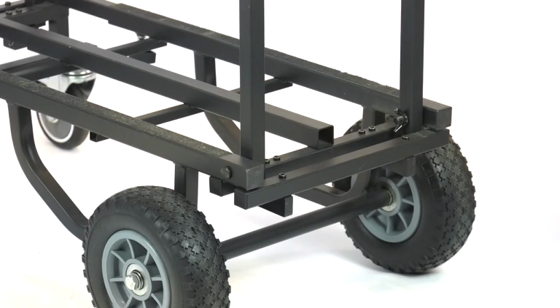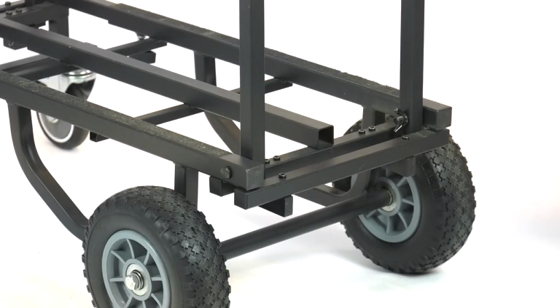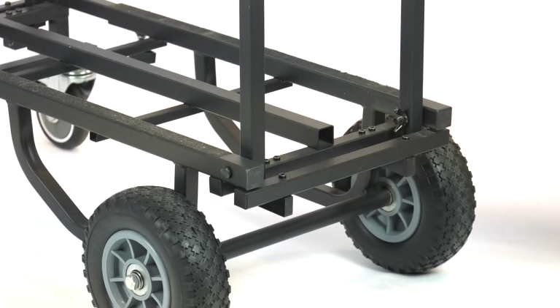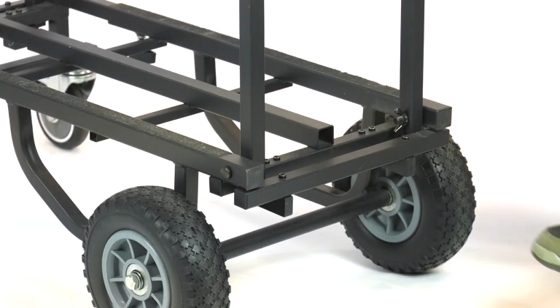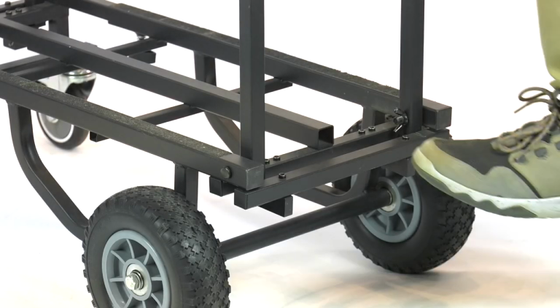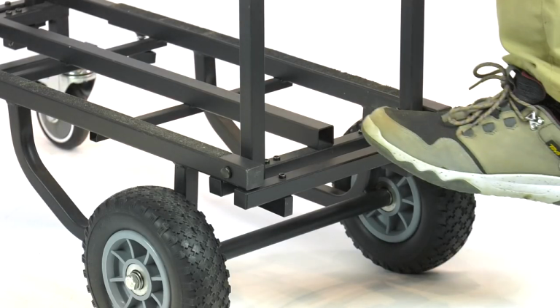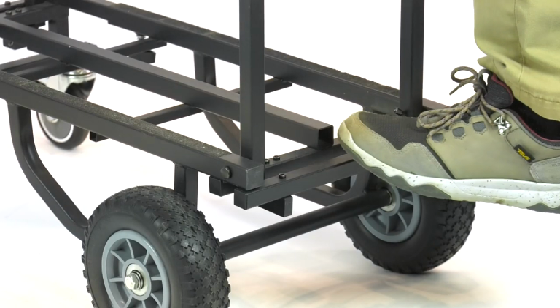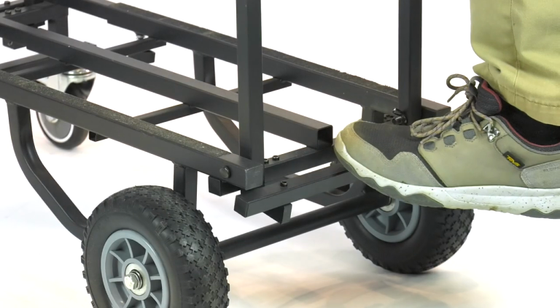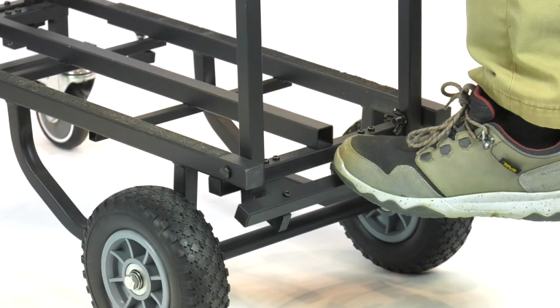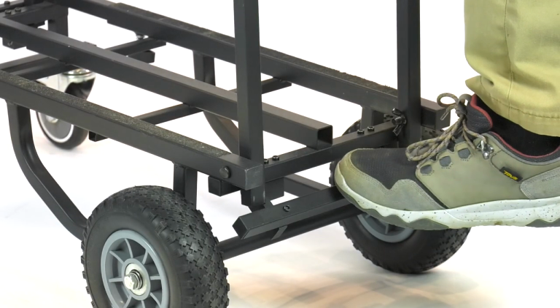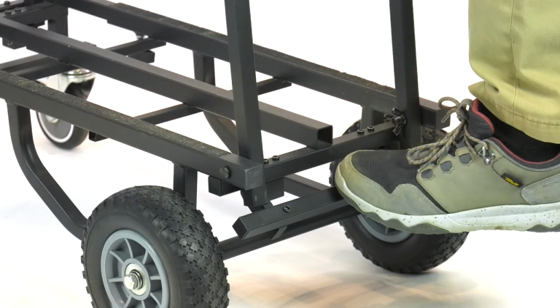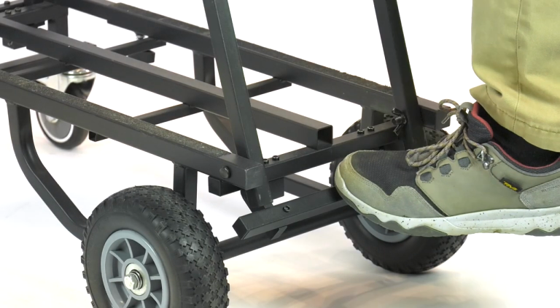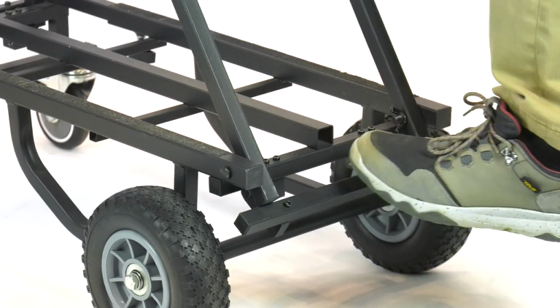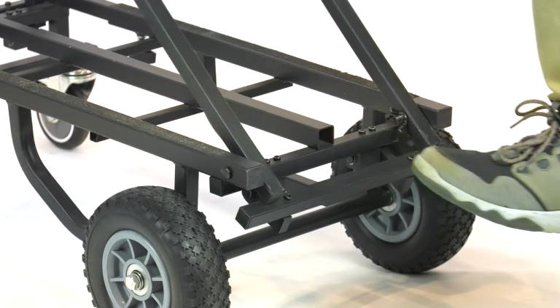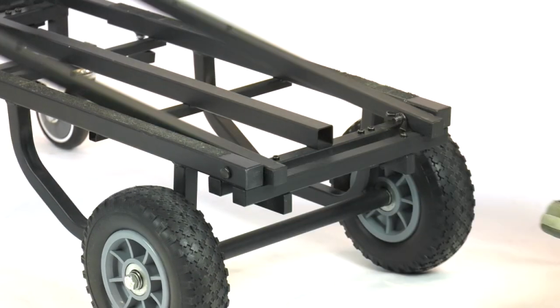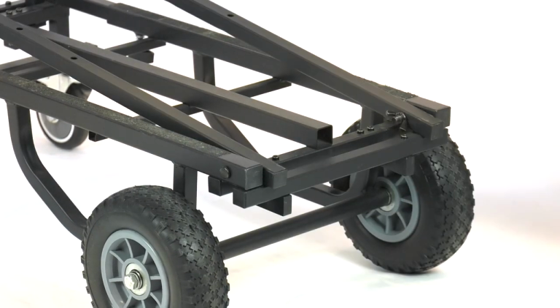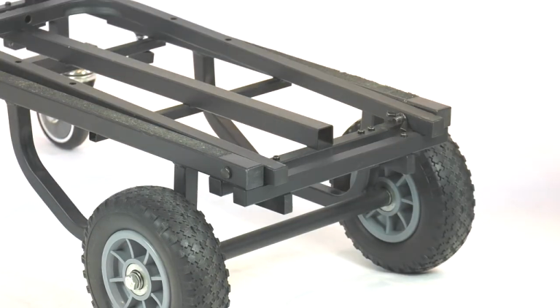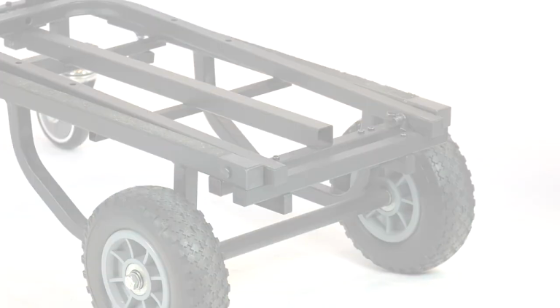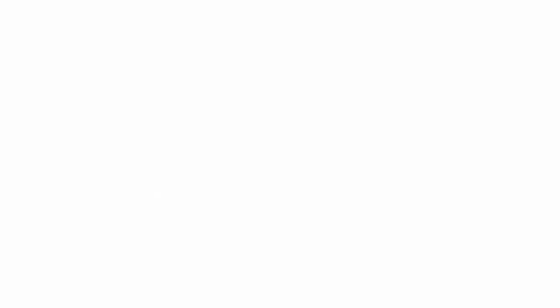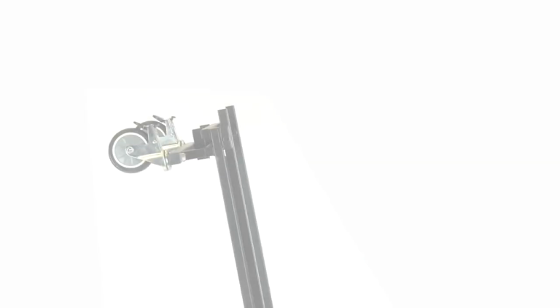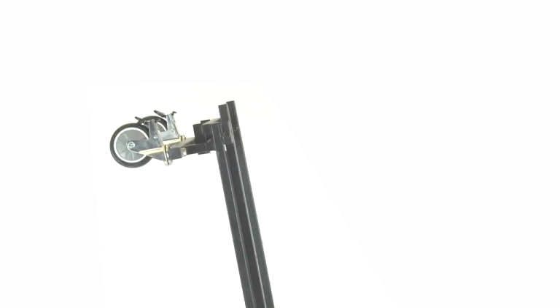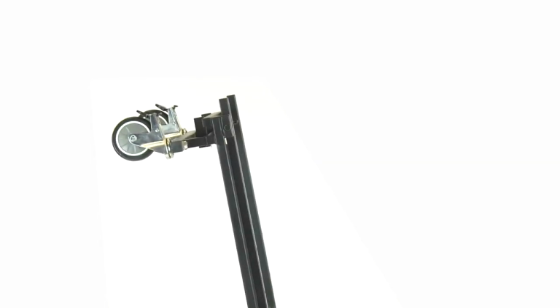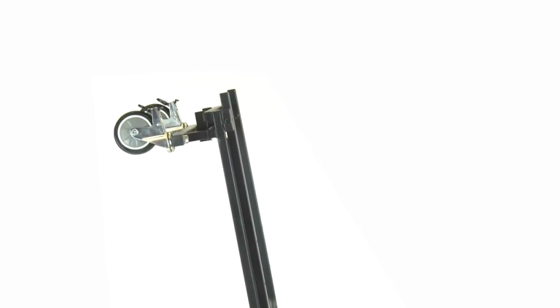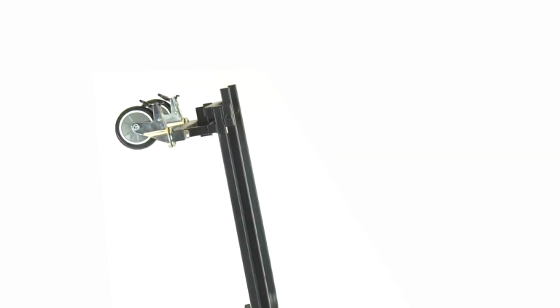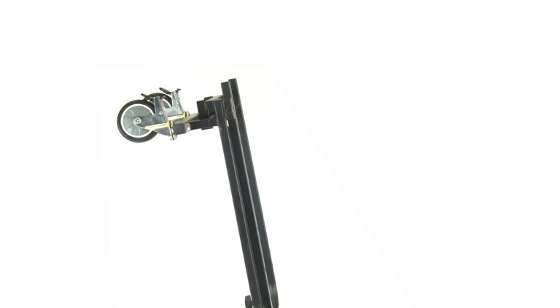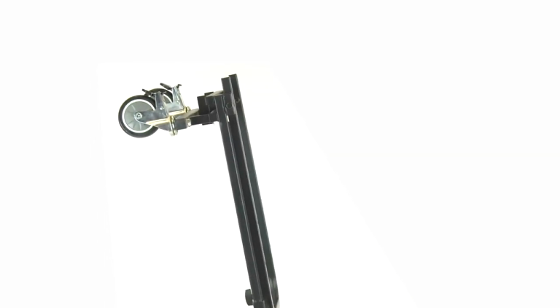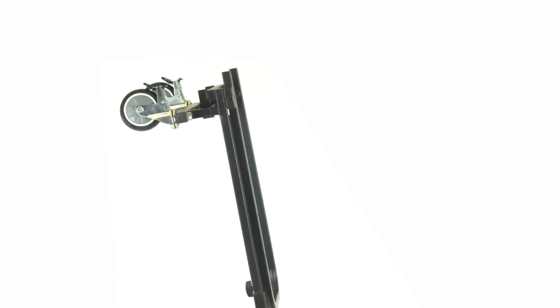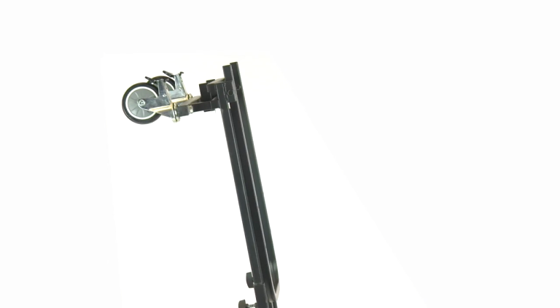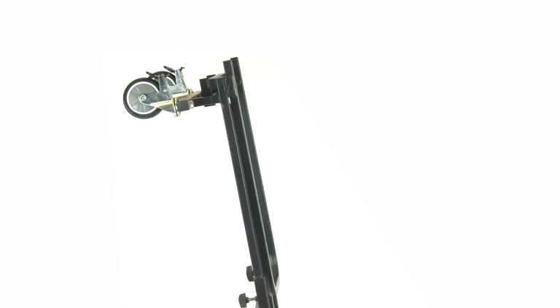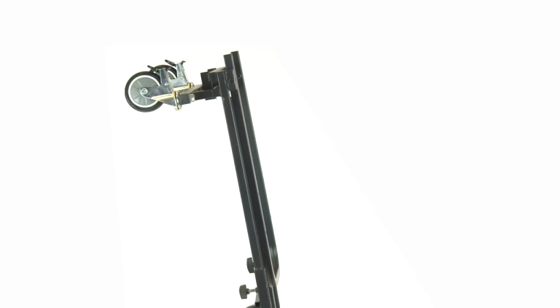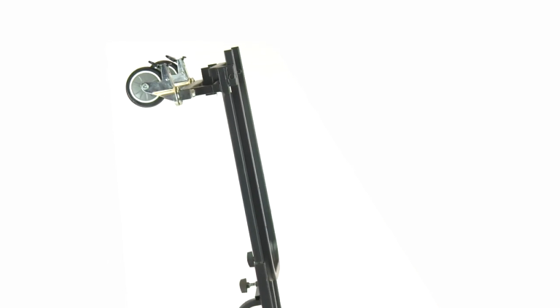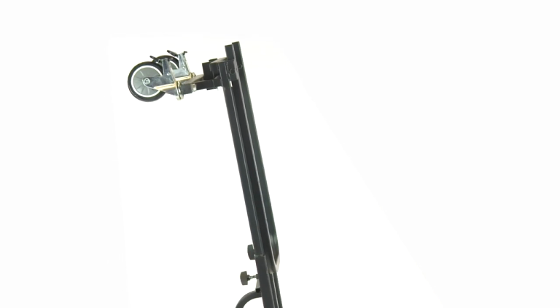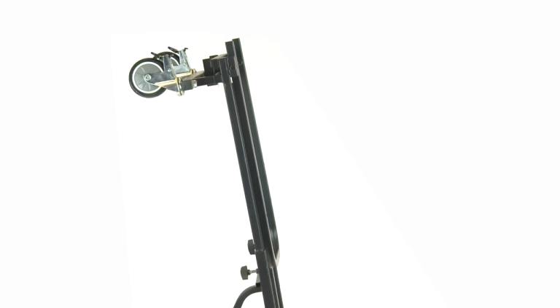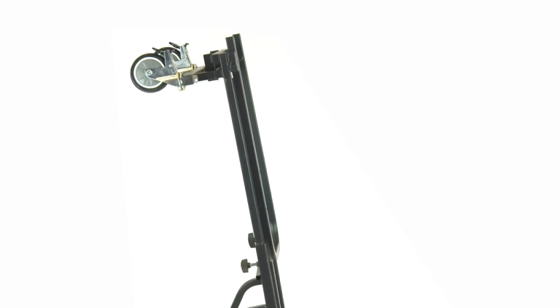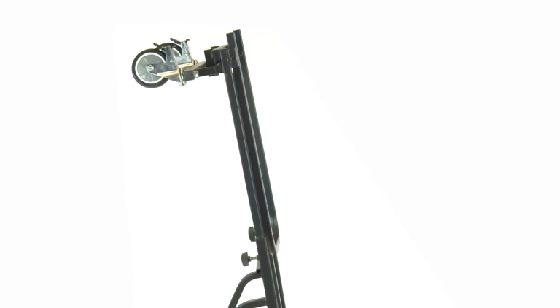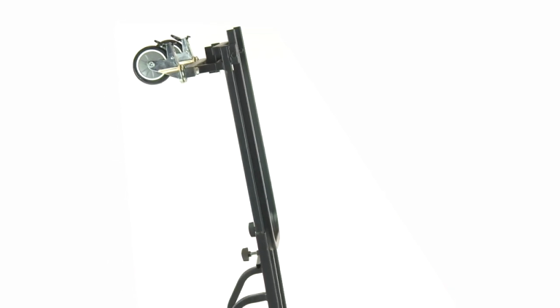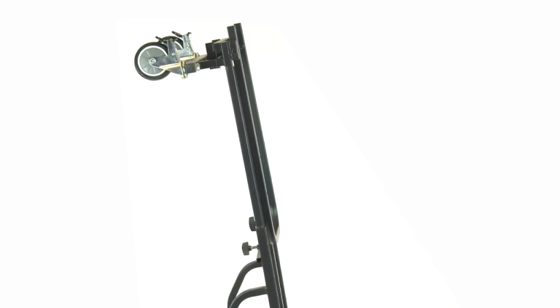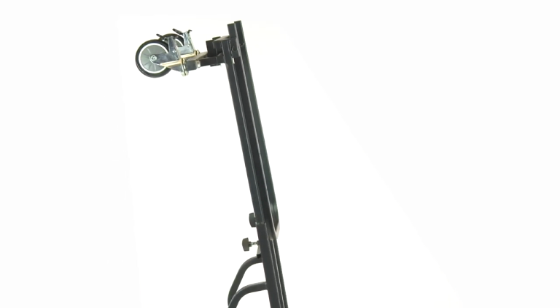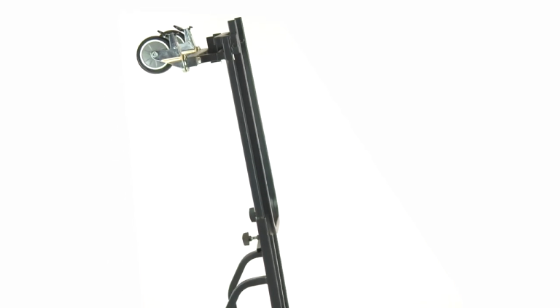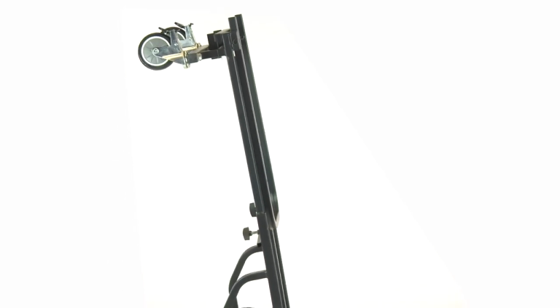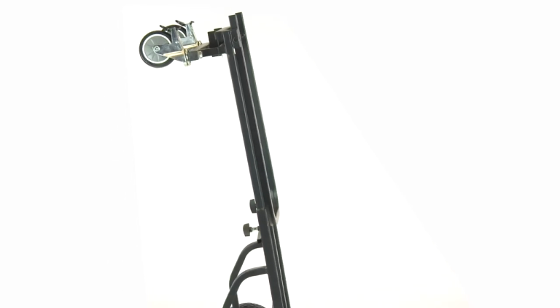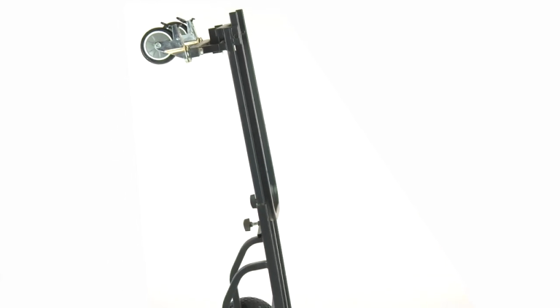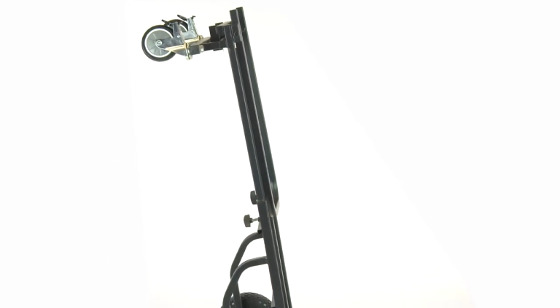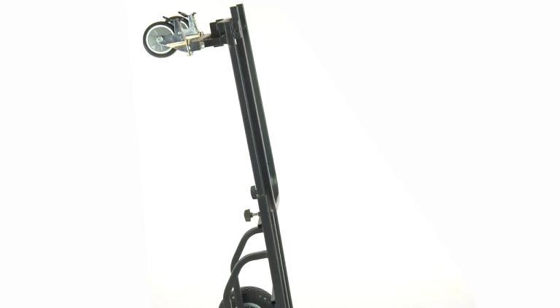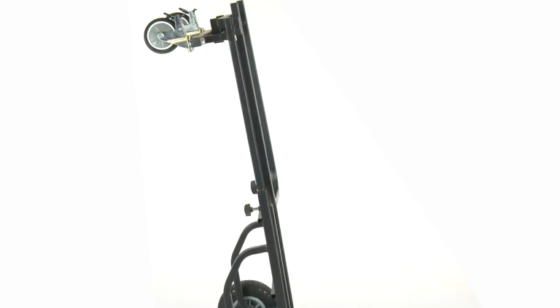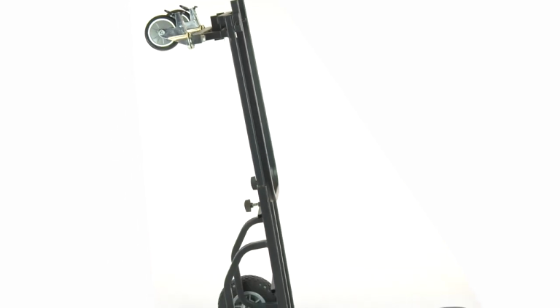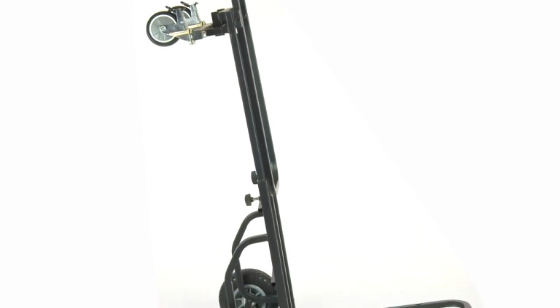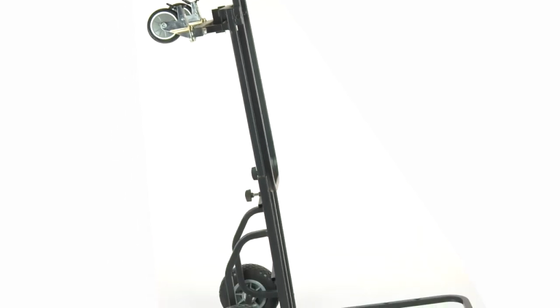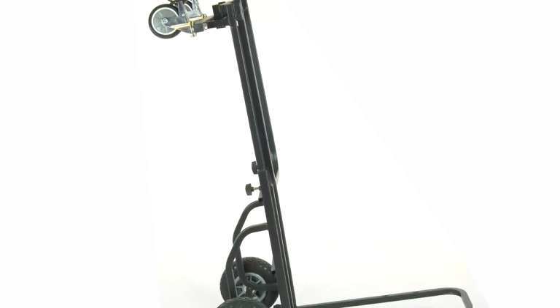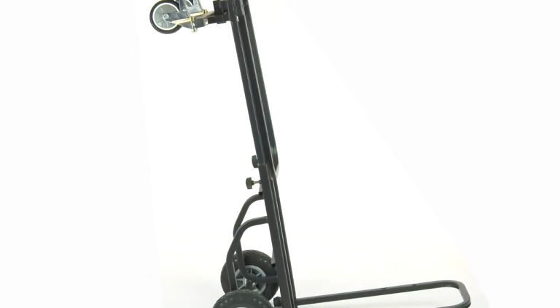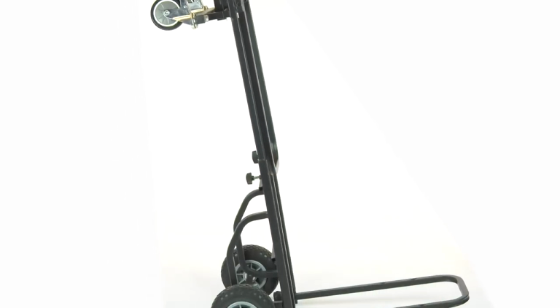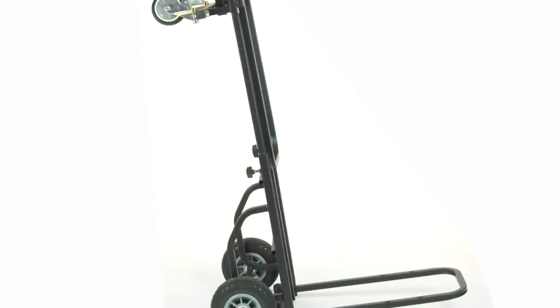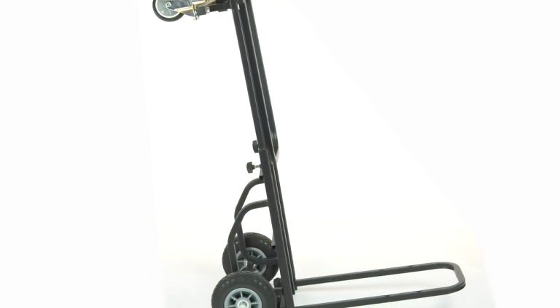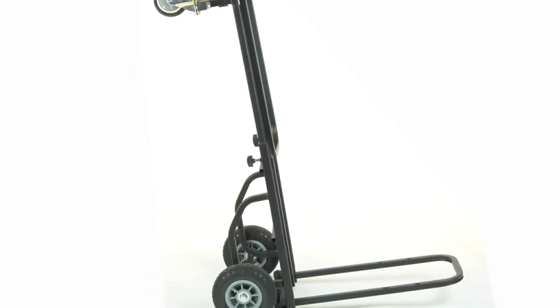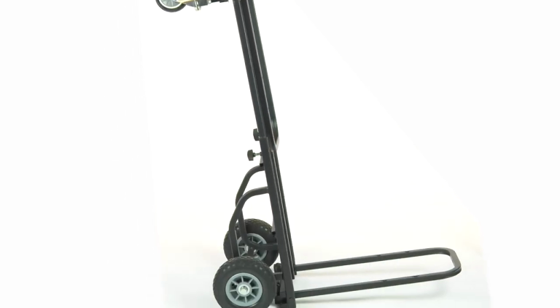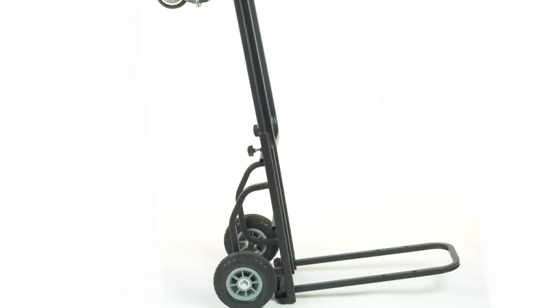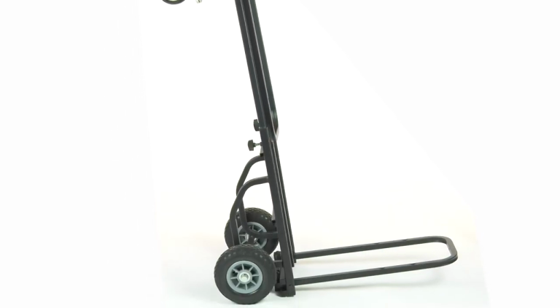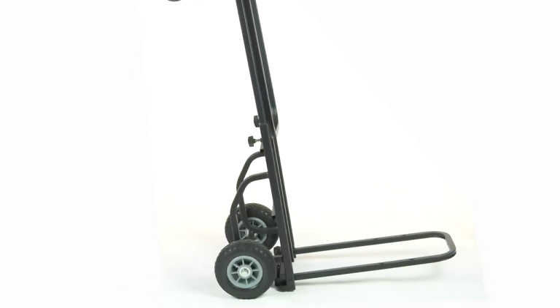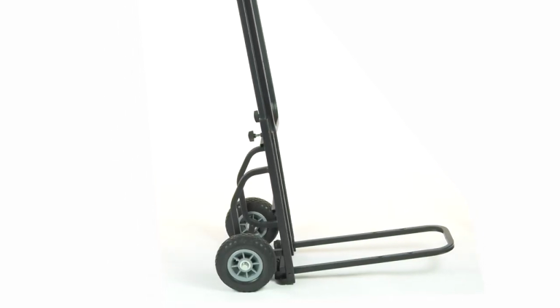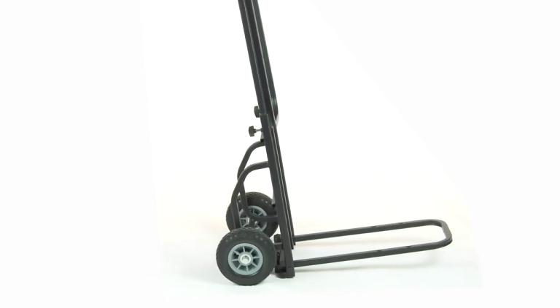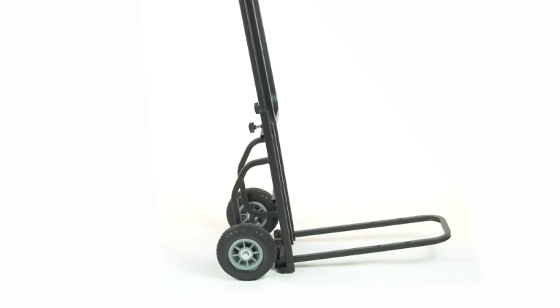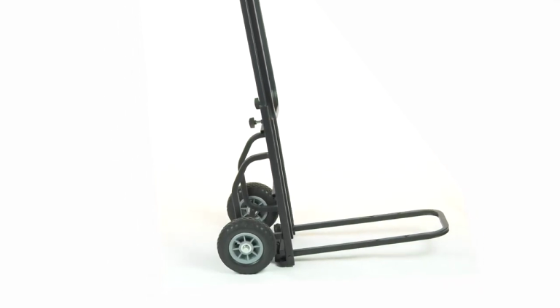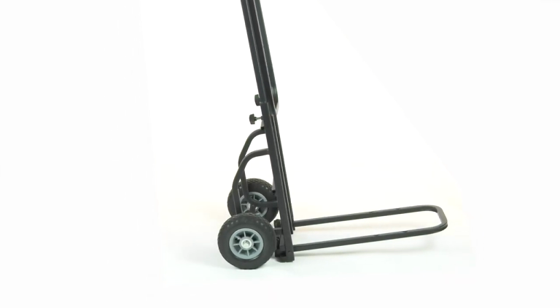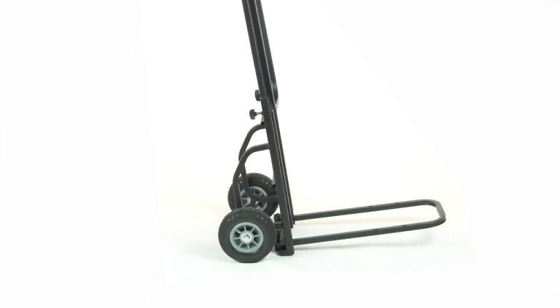The handles can be collapsed down by stepping or pushing on the release bars for ease of transport, or even to convert the cart into a dolly format.